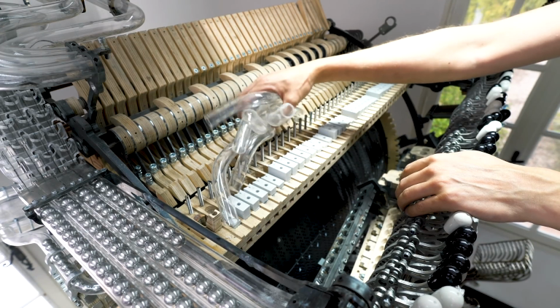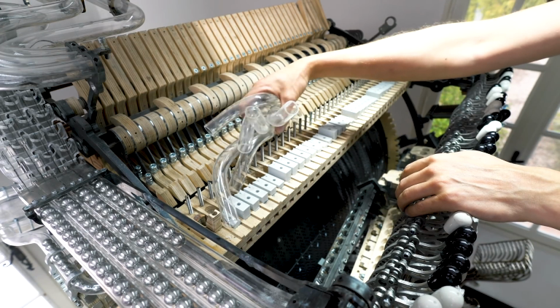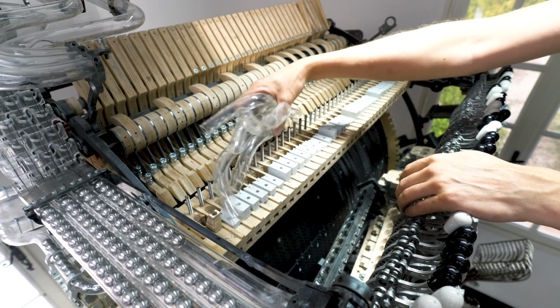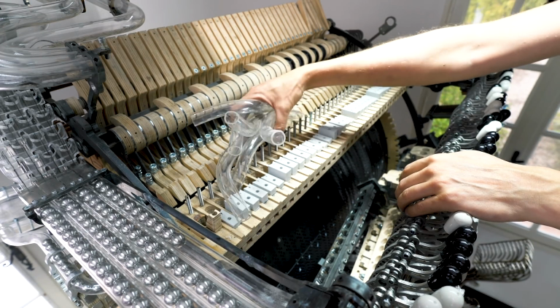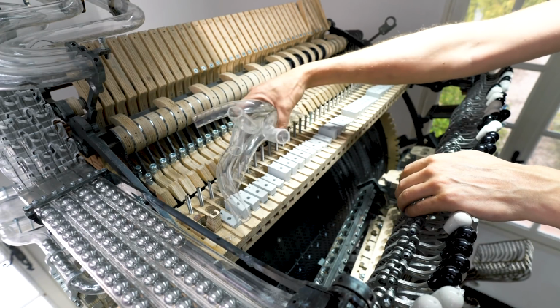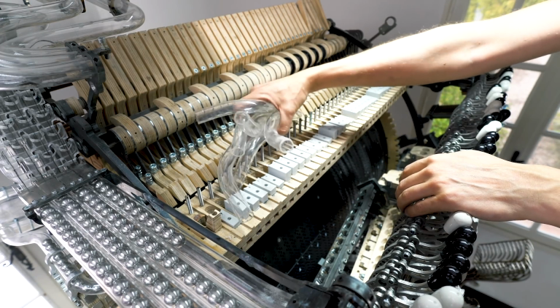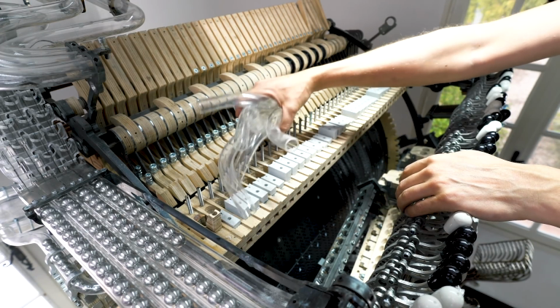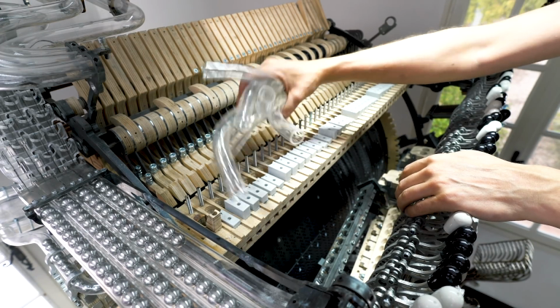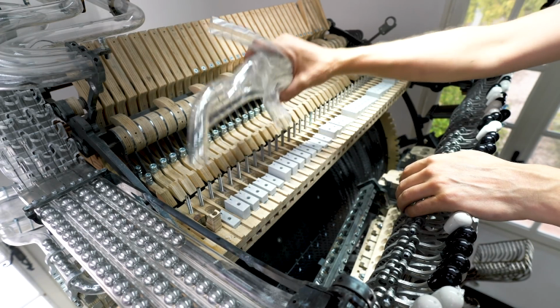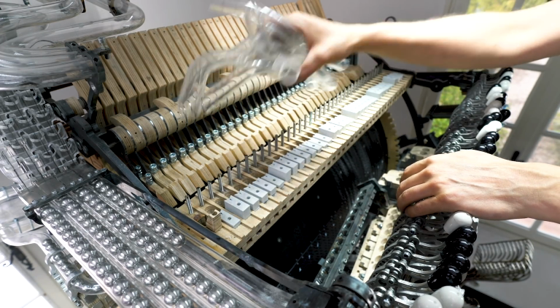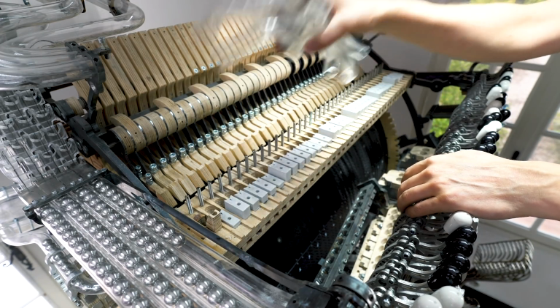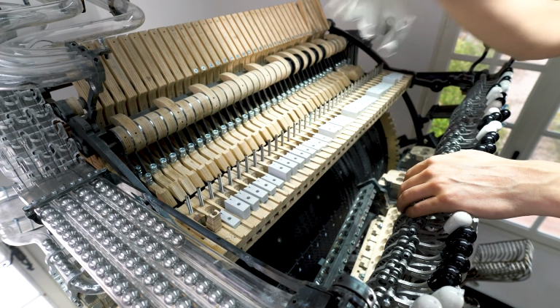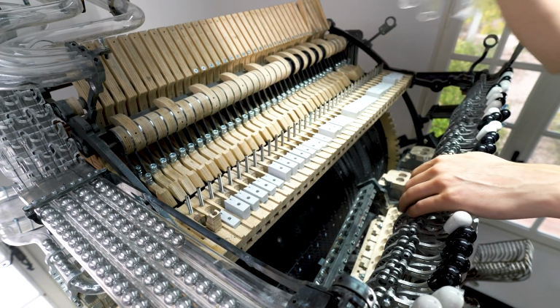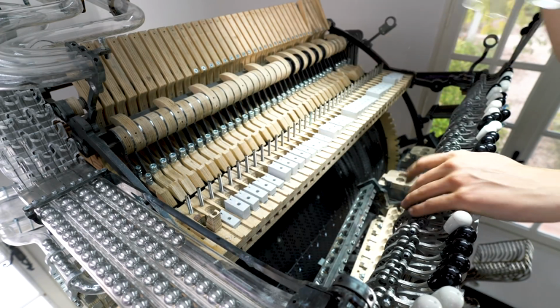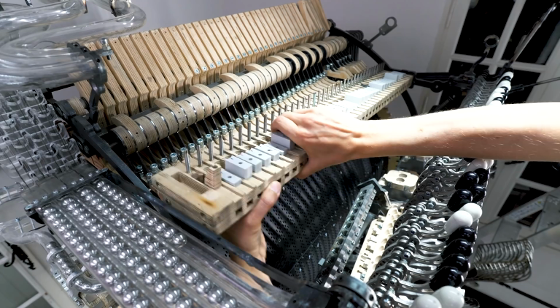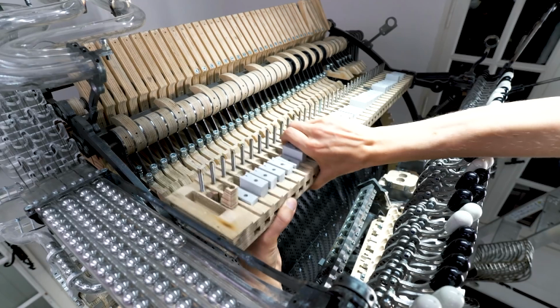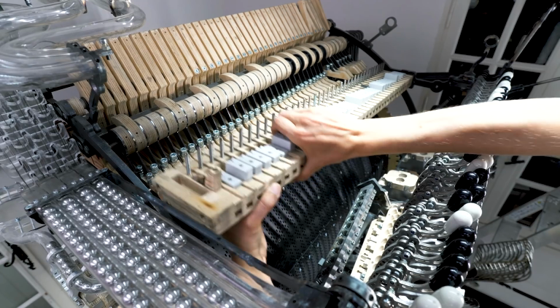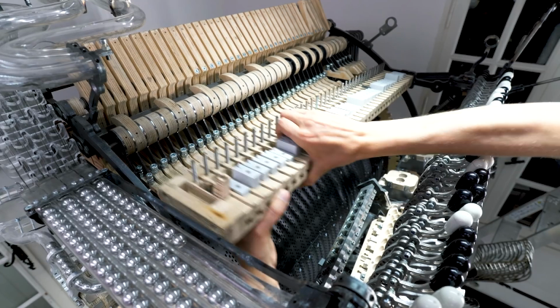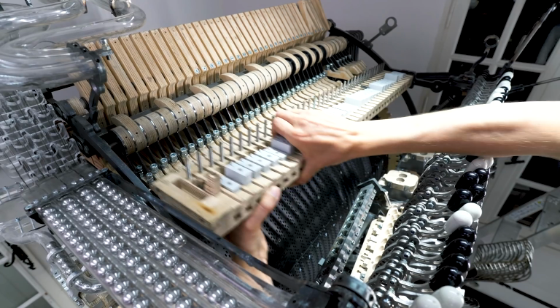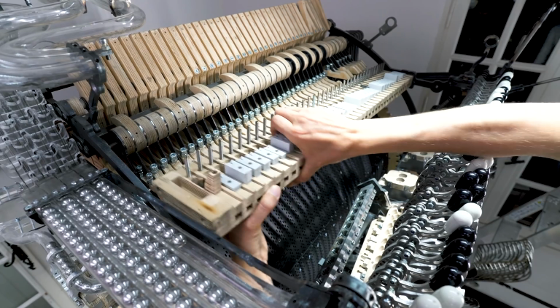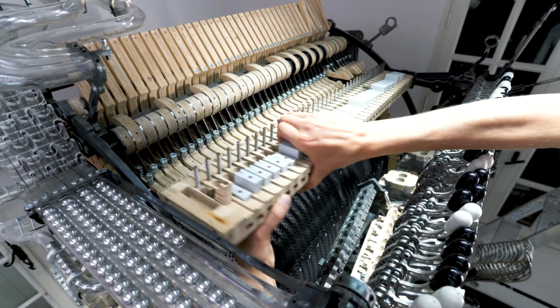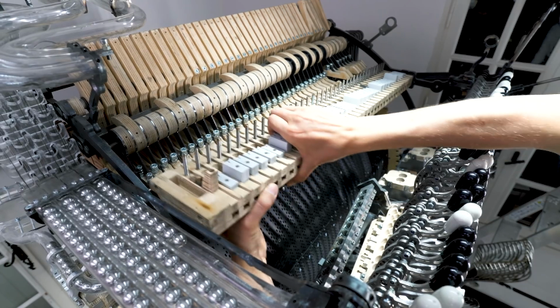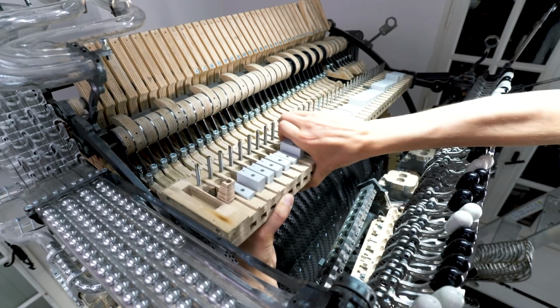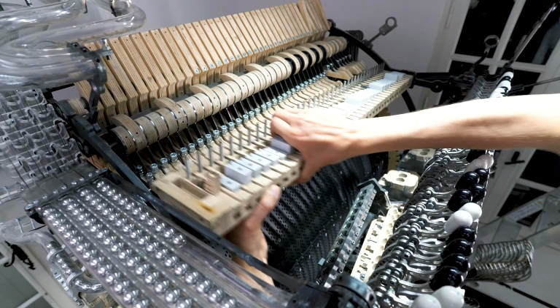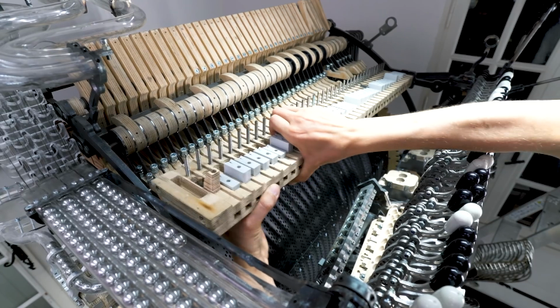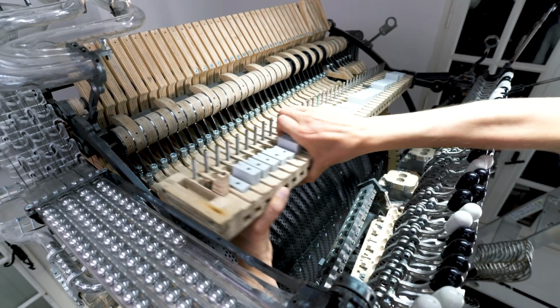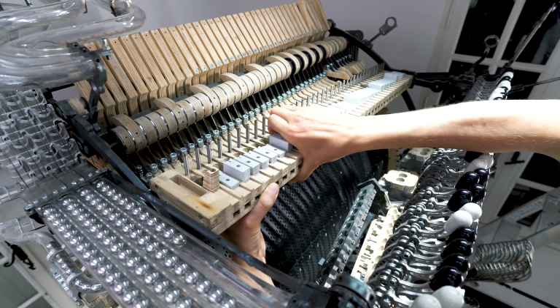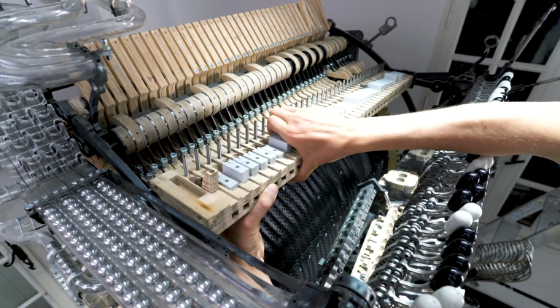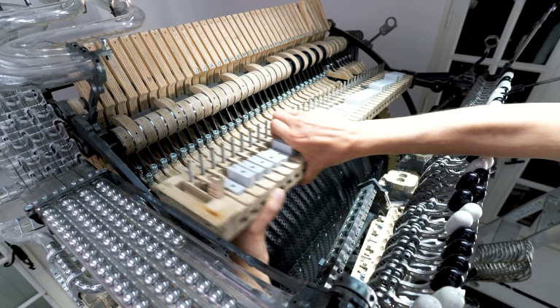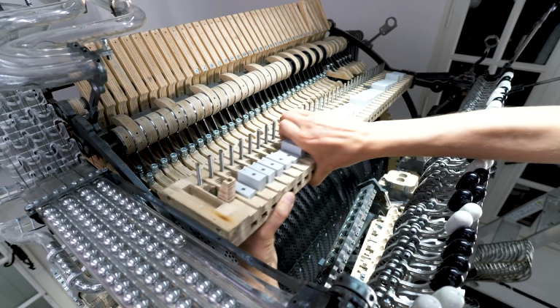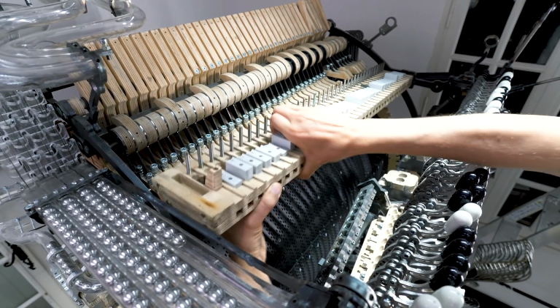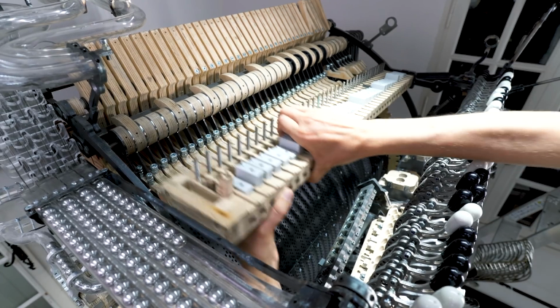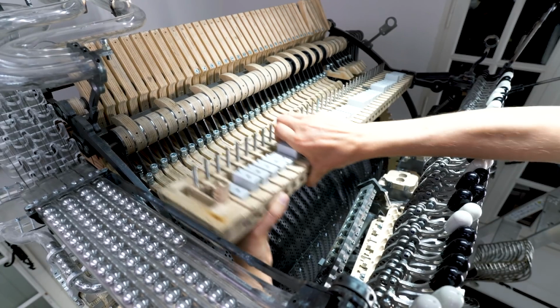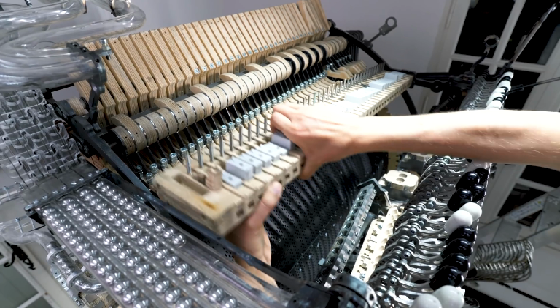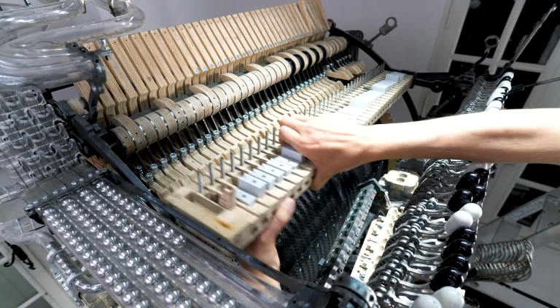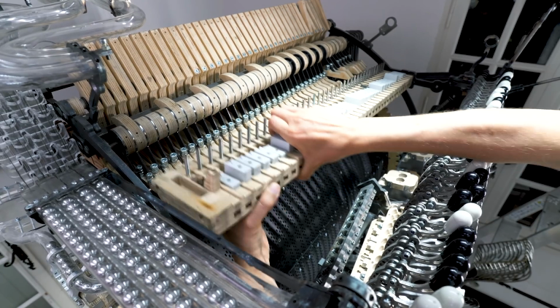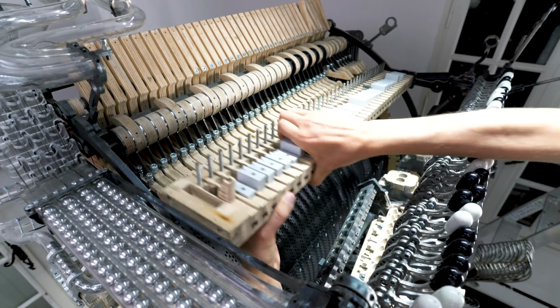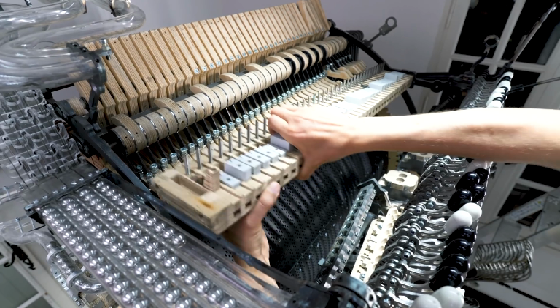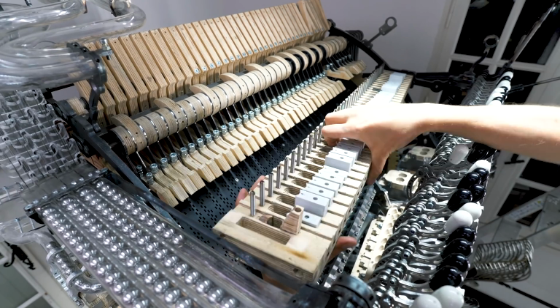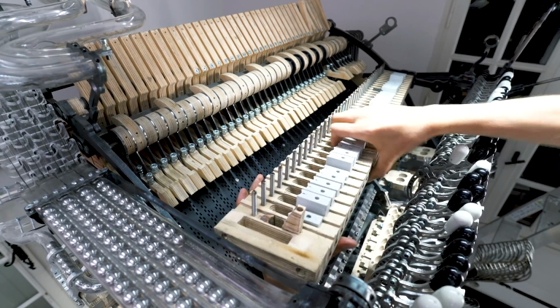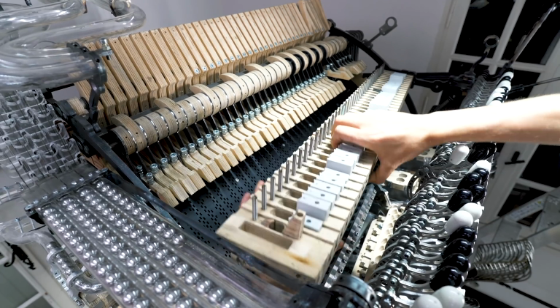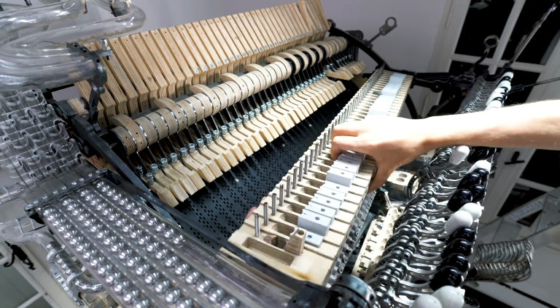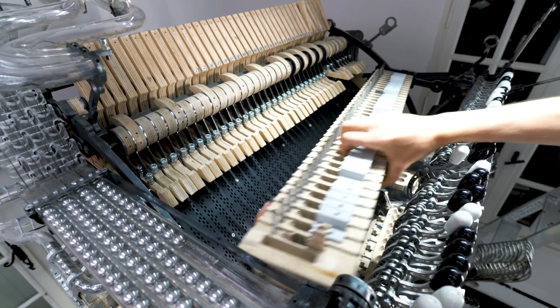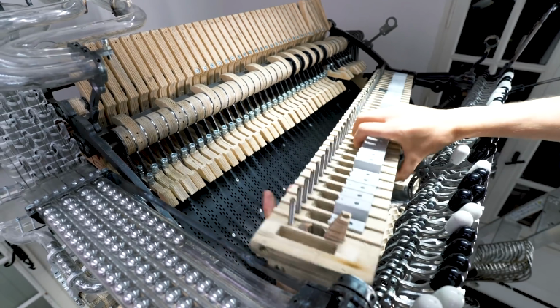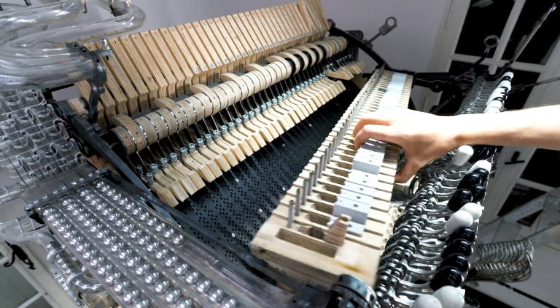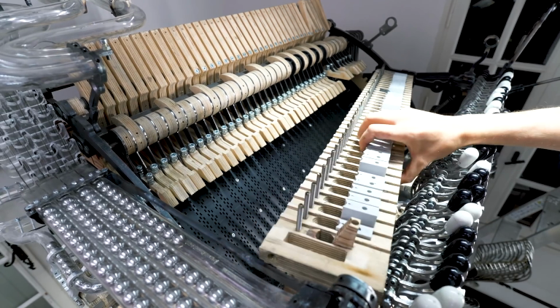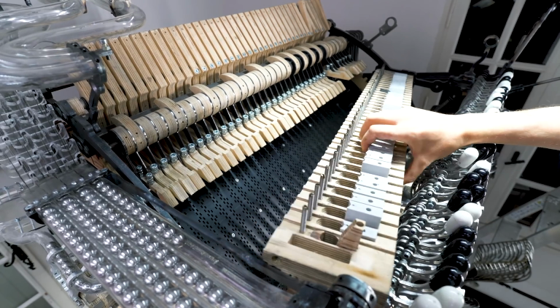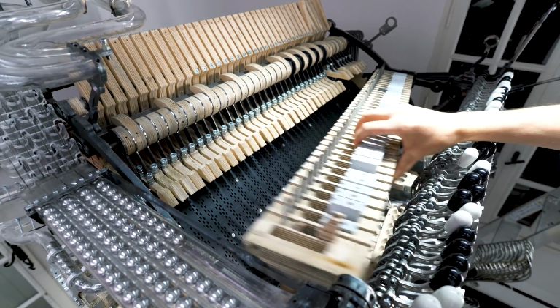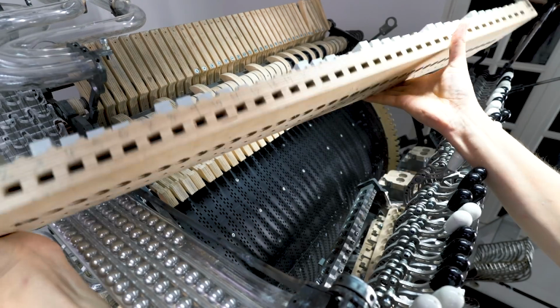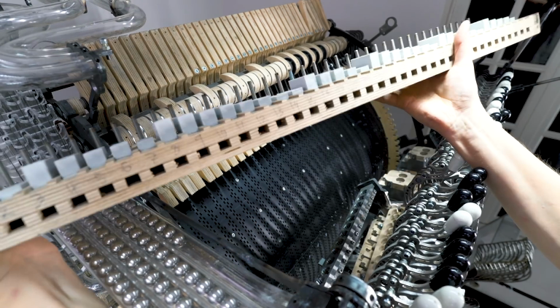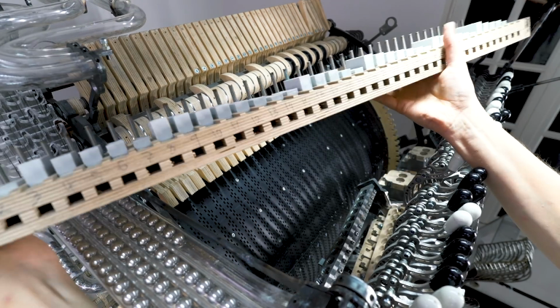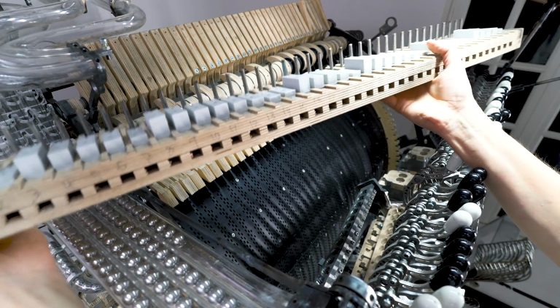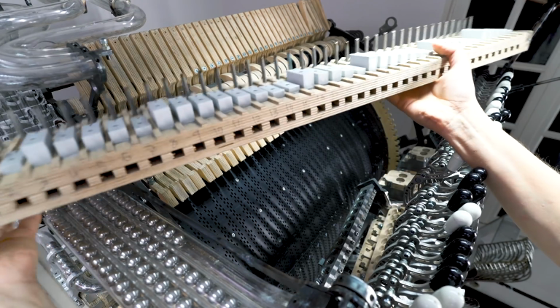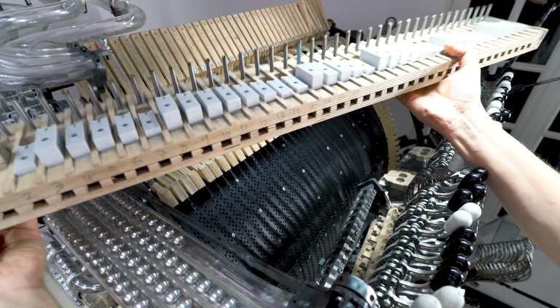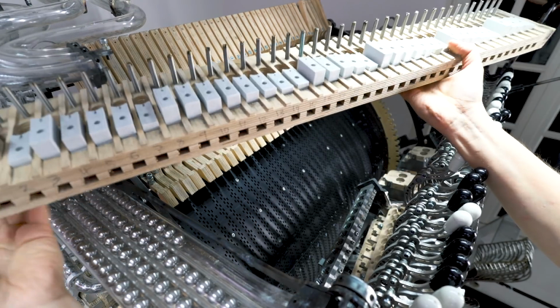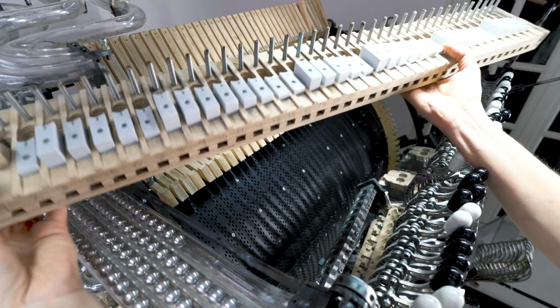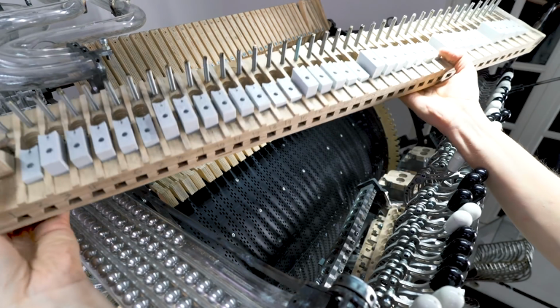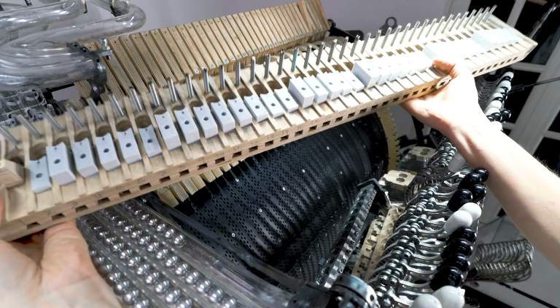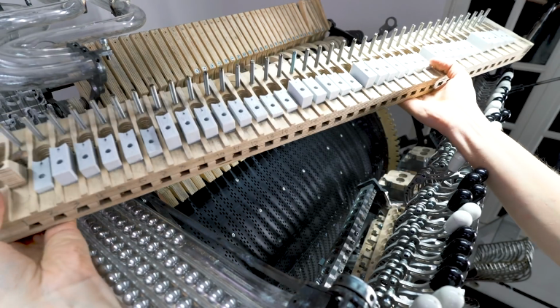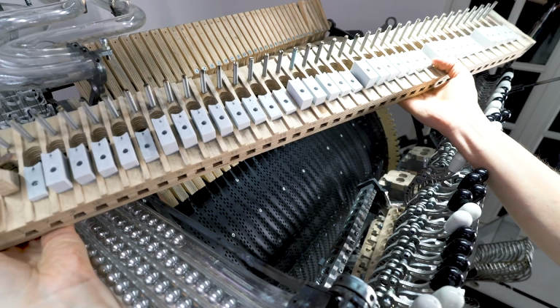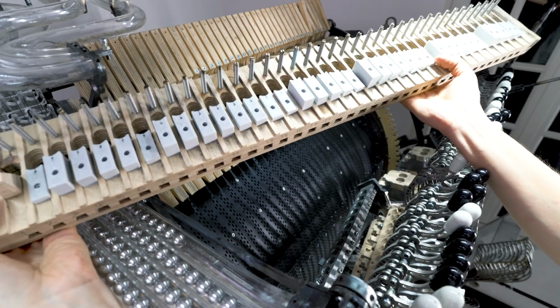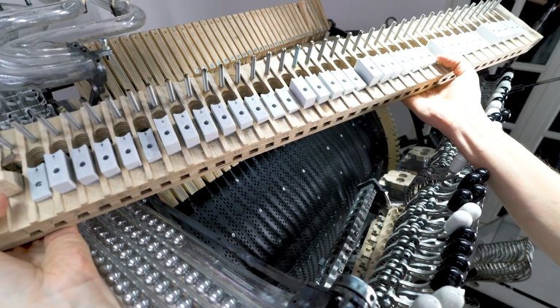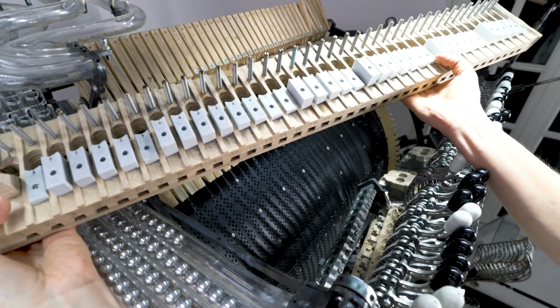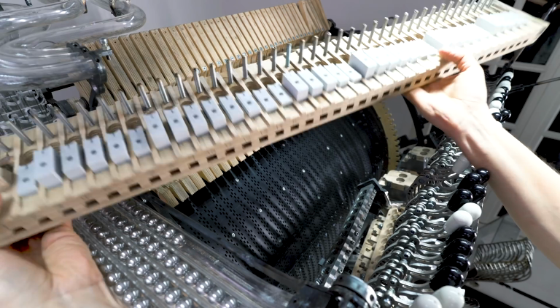All these PMMA pipes are removed for the hundredth time, and here I'm removing the underside of the marble divider.